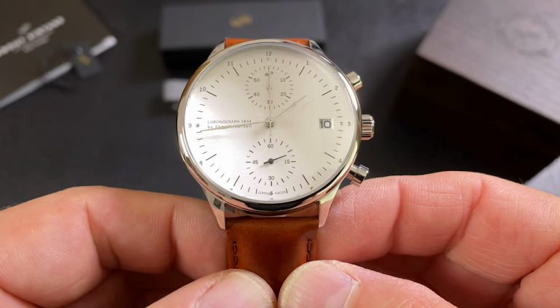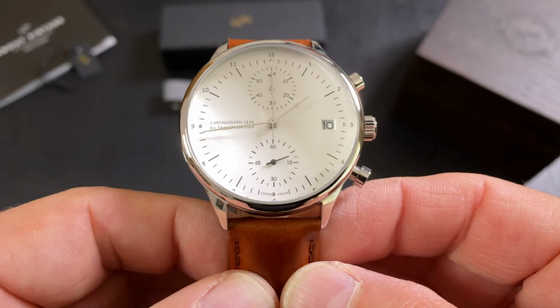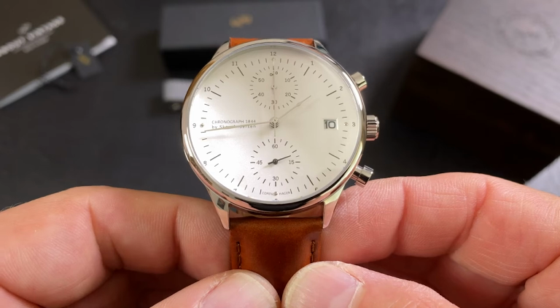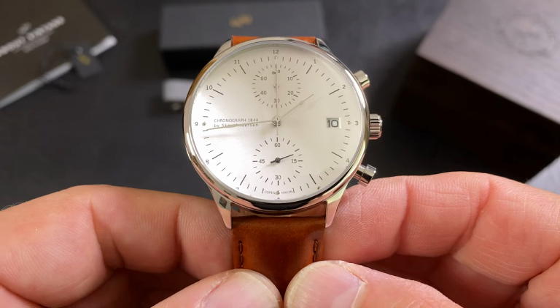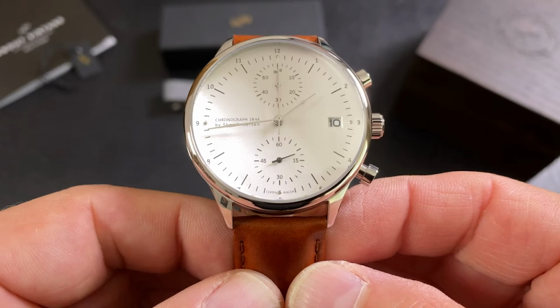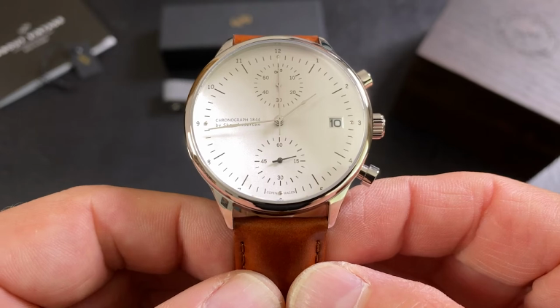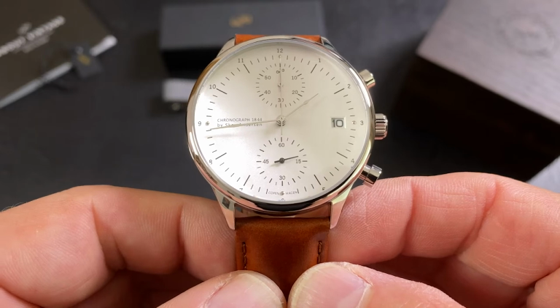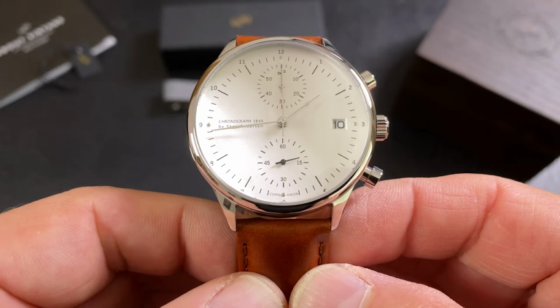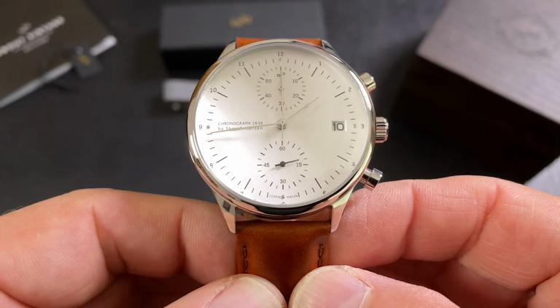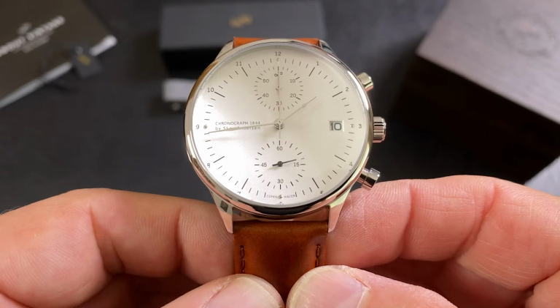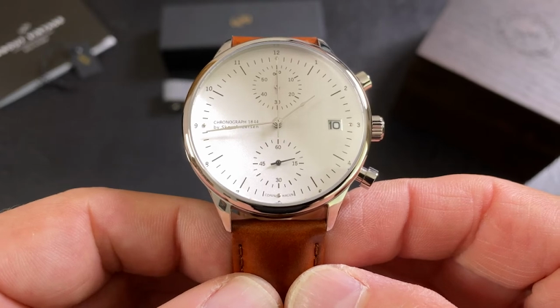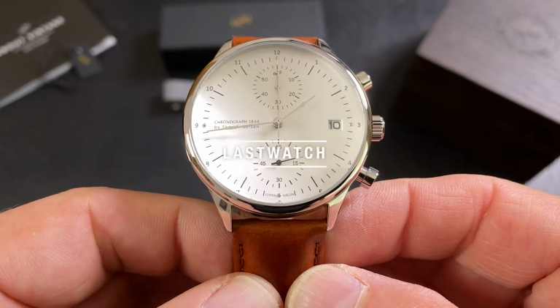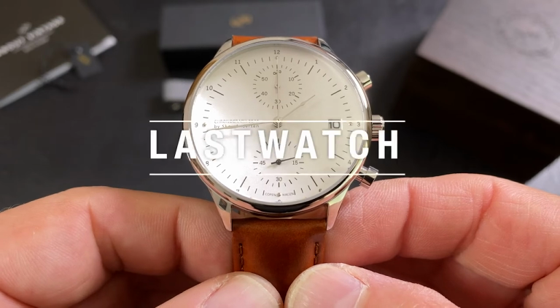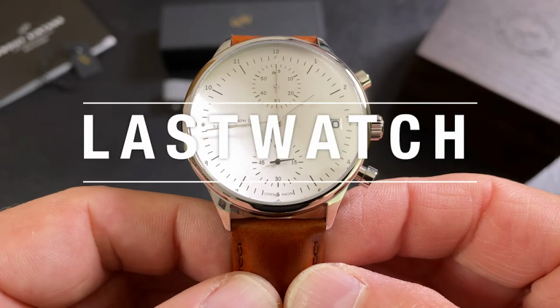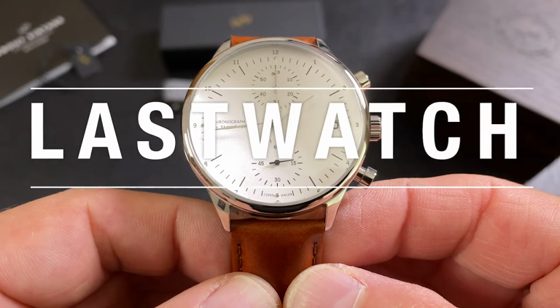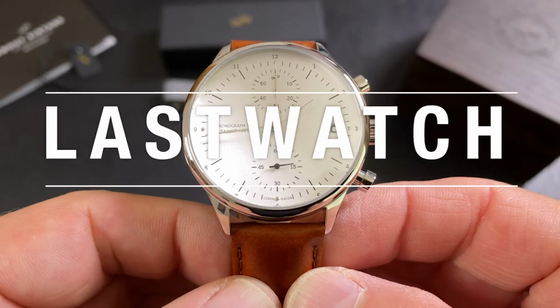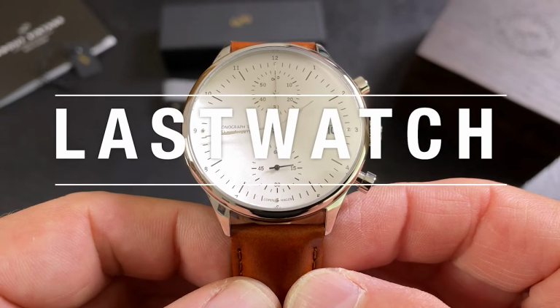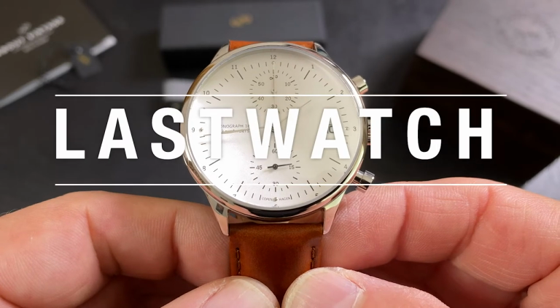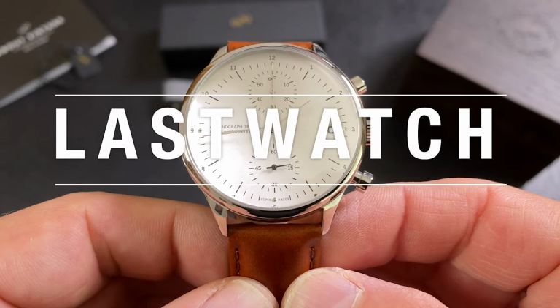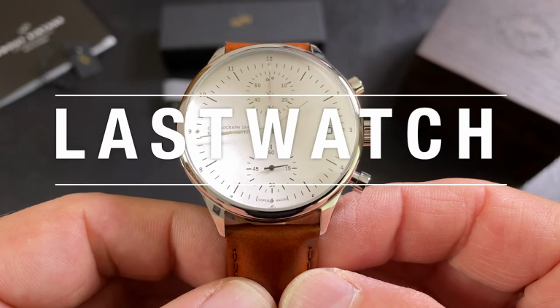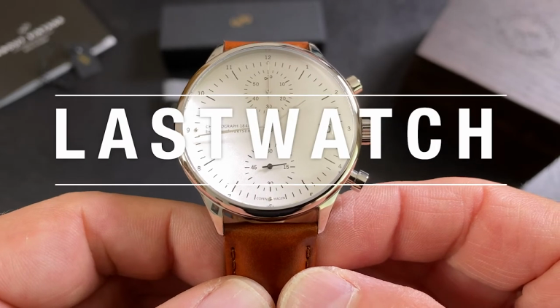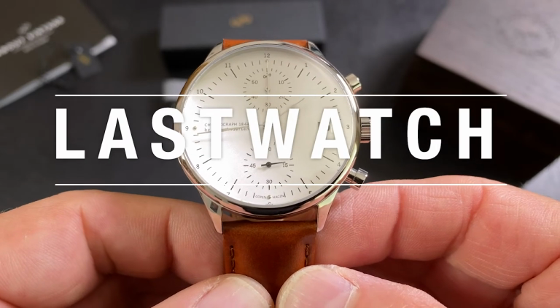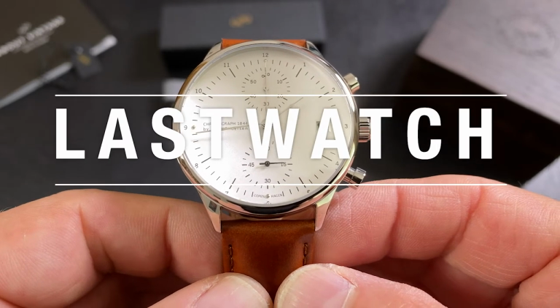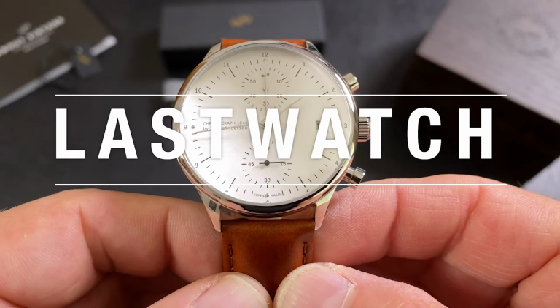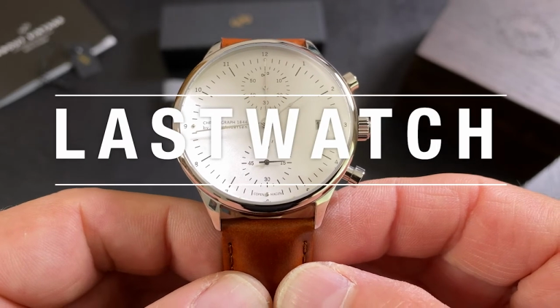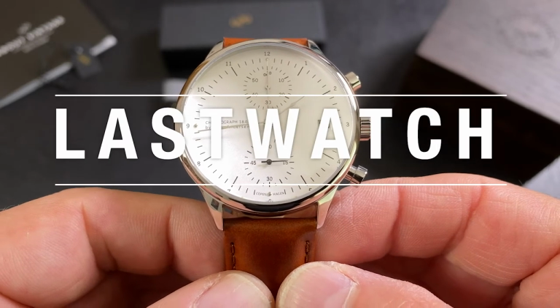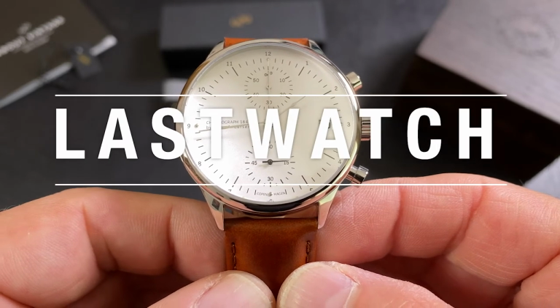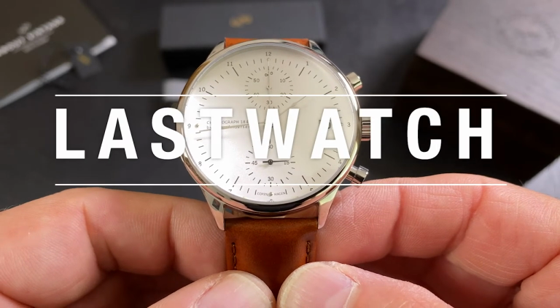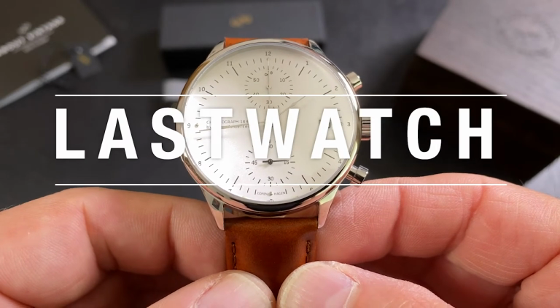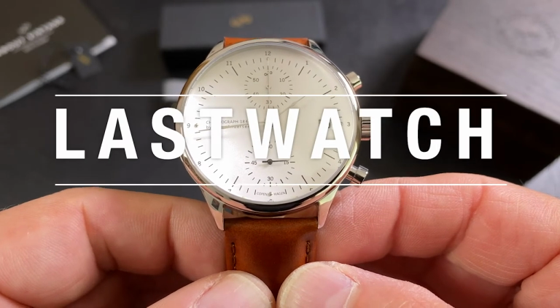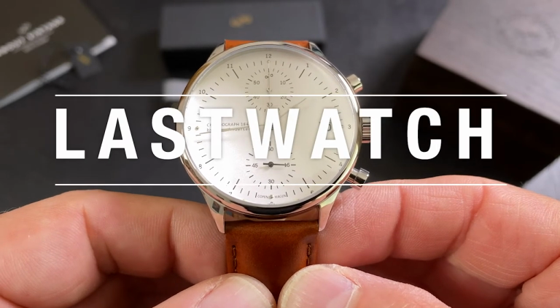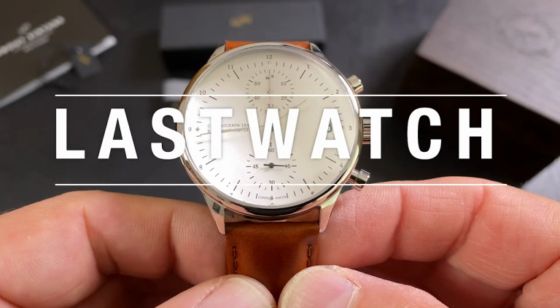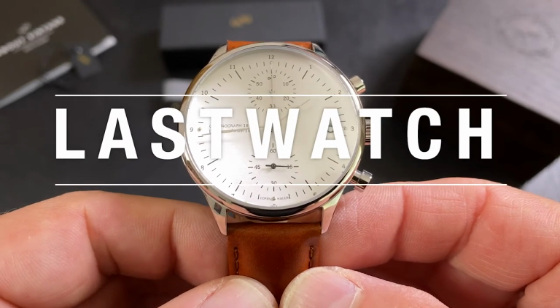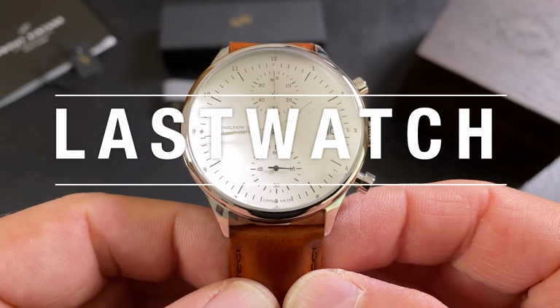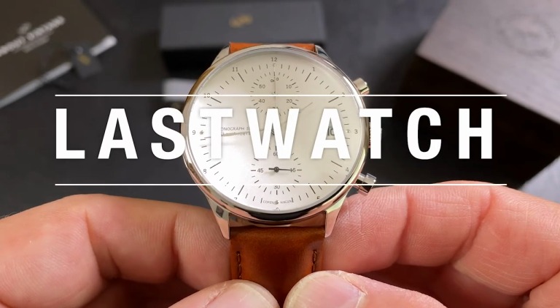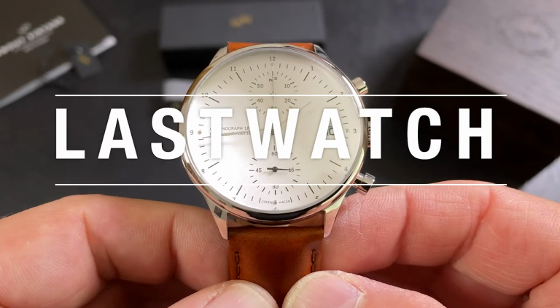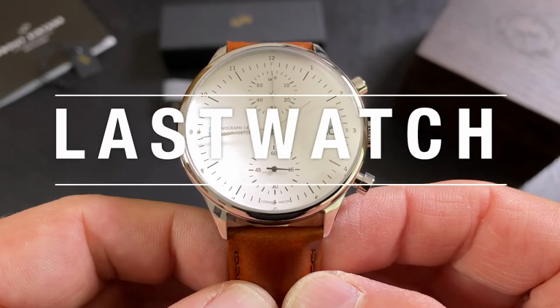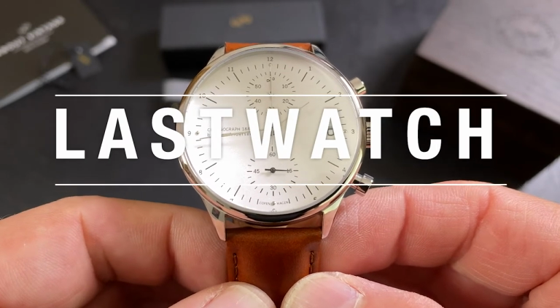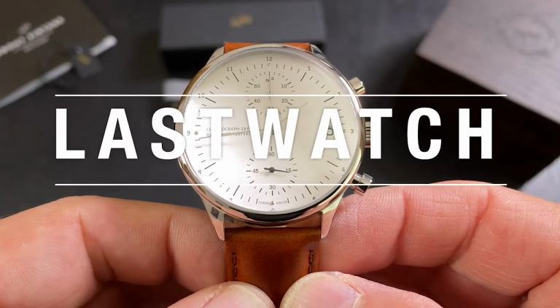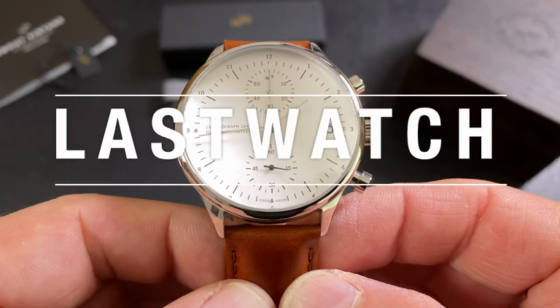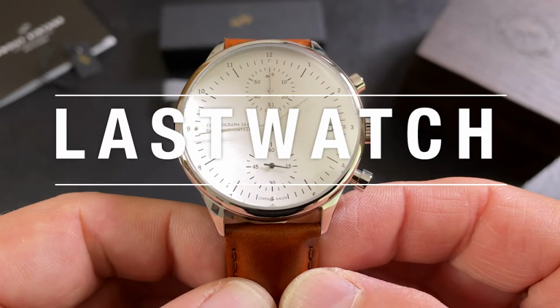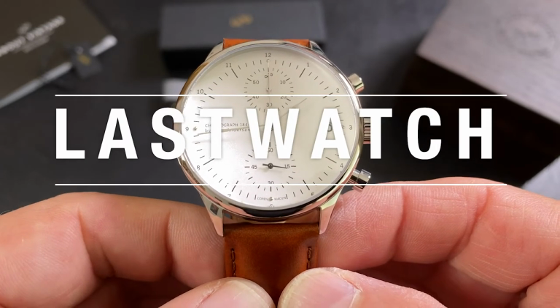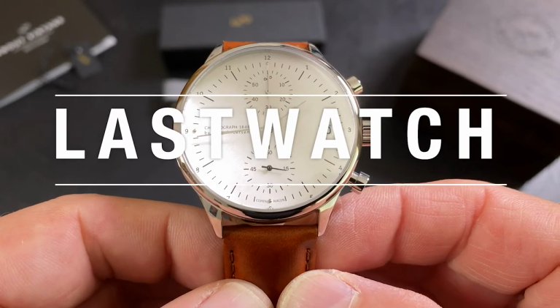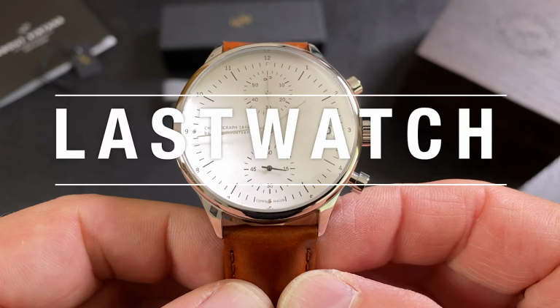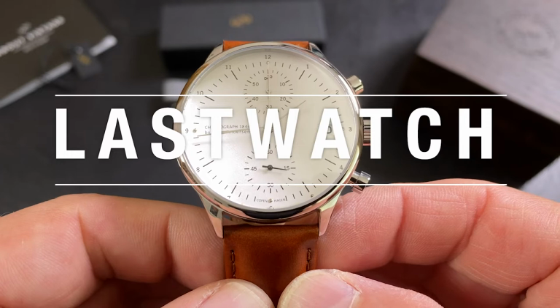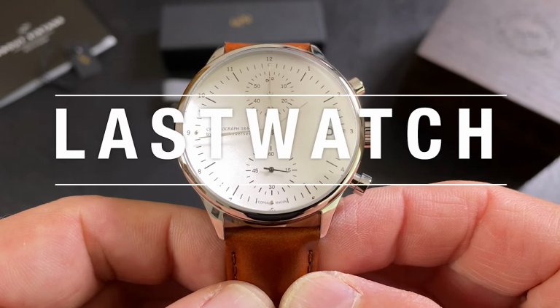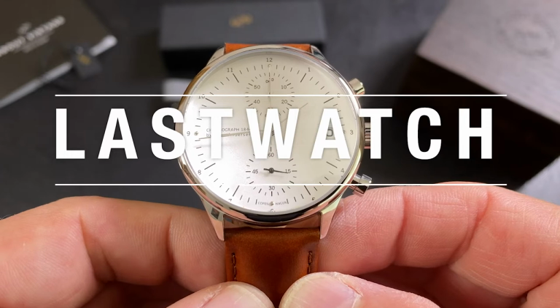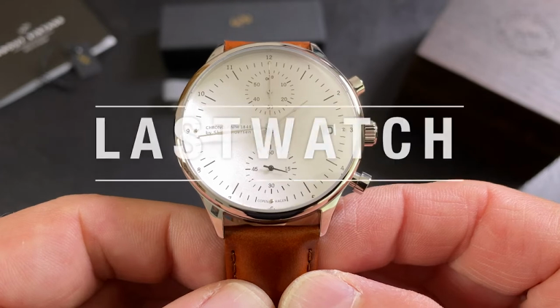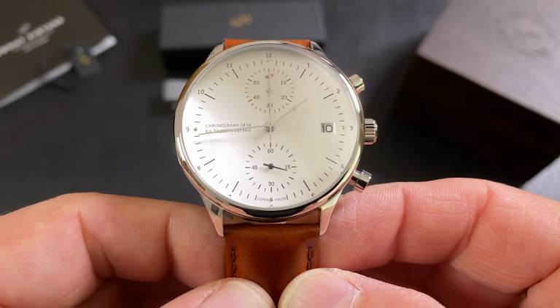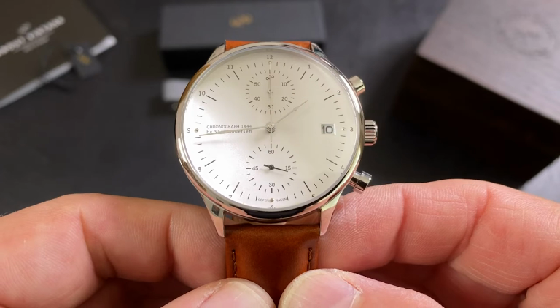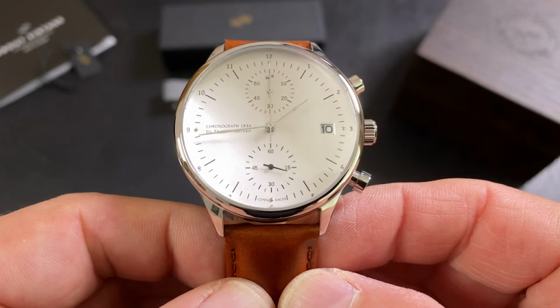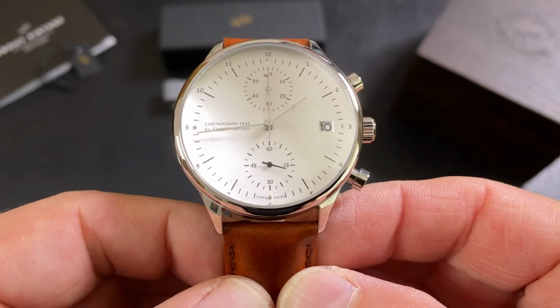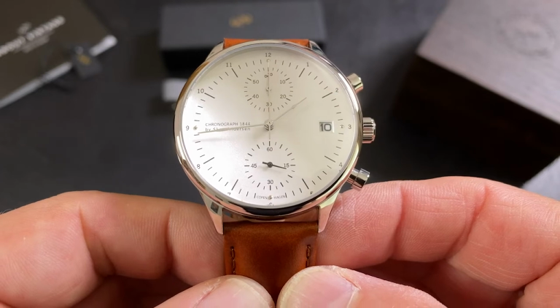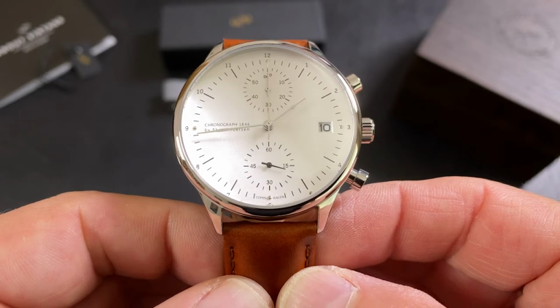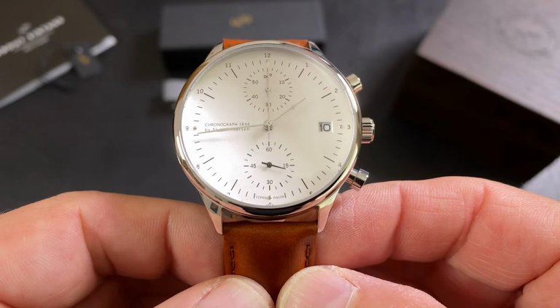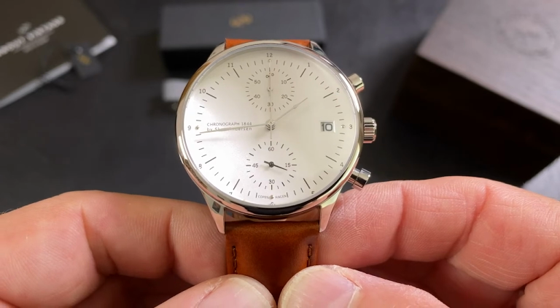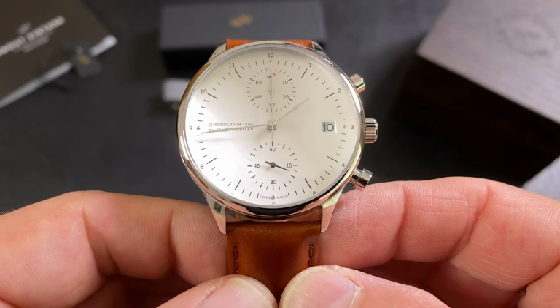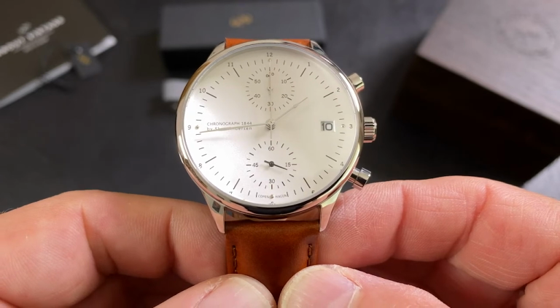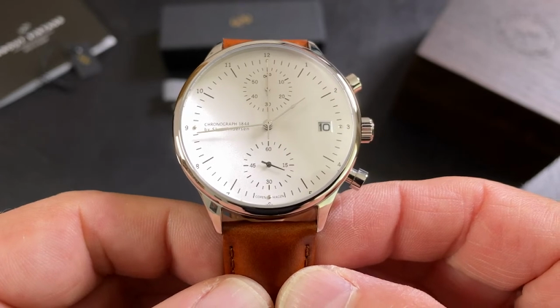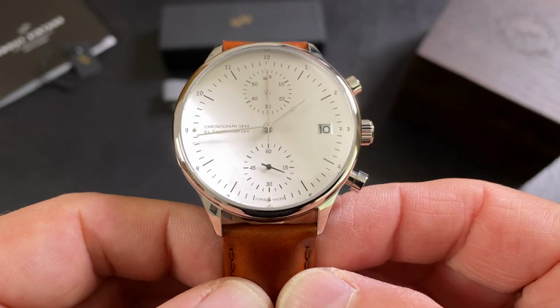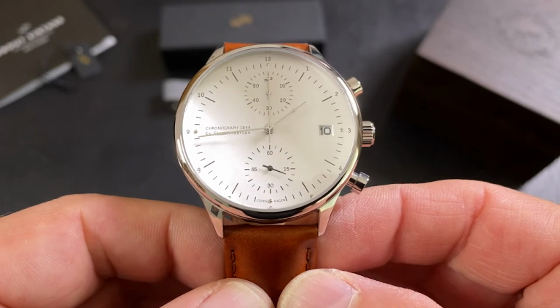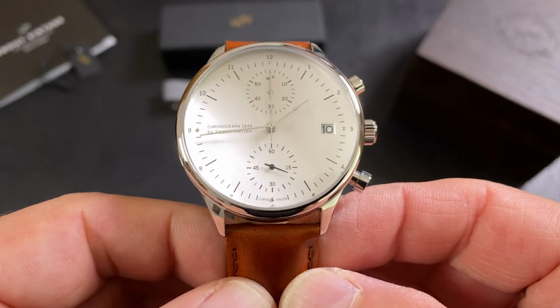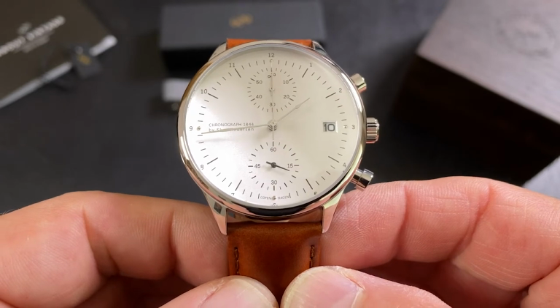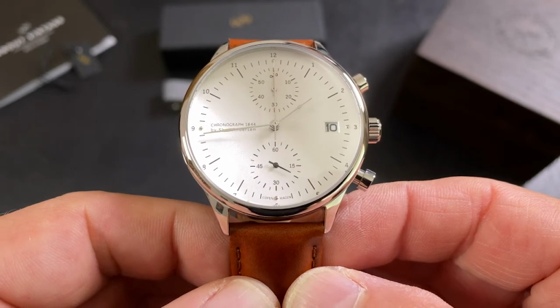Hi Last Watchers, today's watch is a quartz chronograph that comes courtesy of Danish watch company About Vintage.